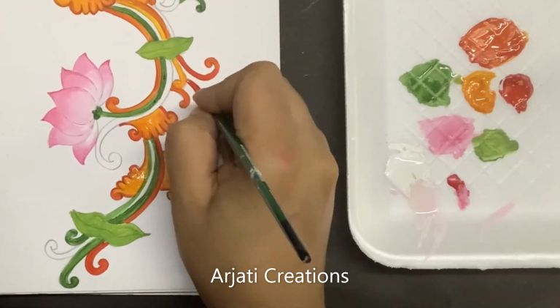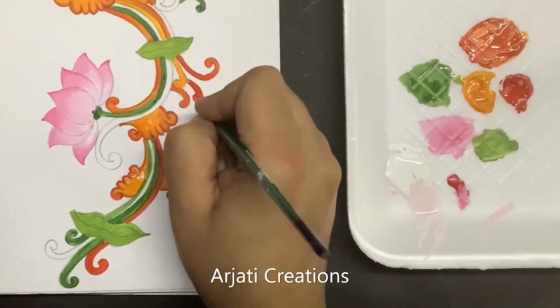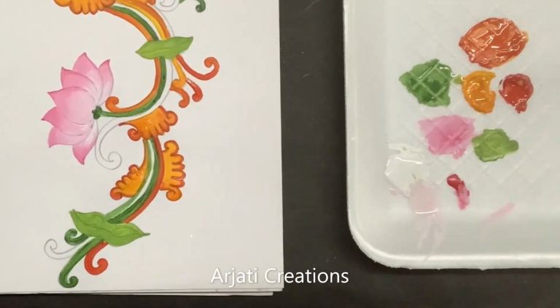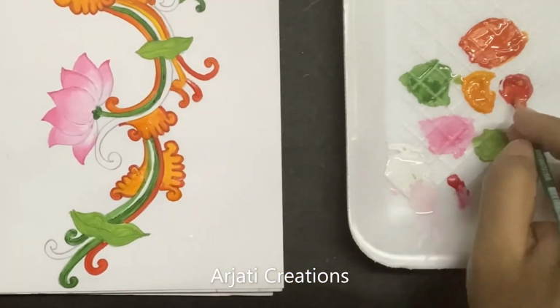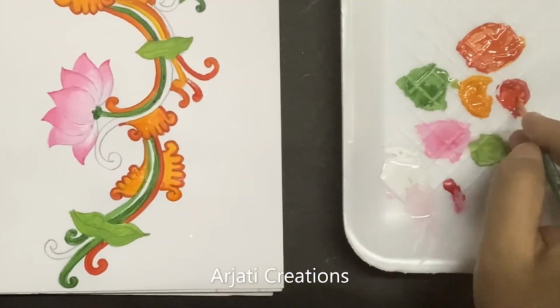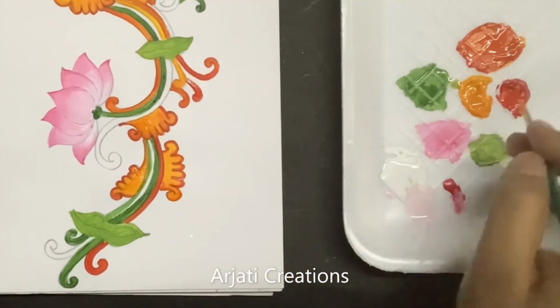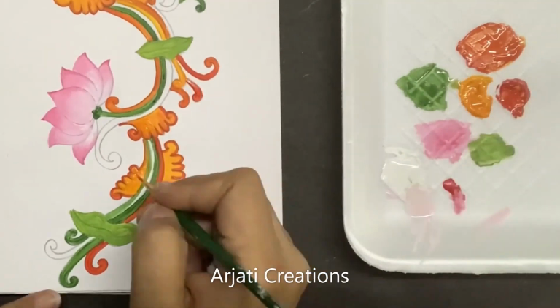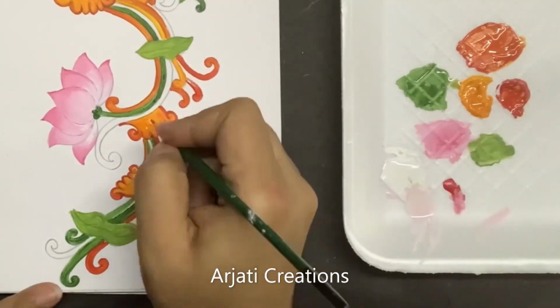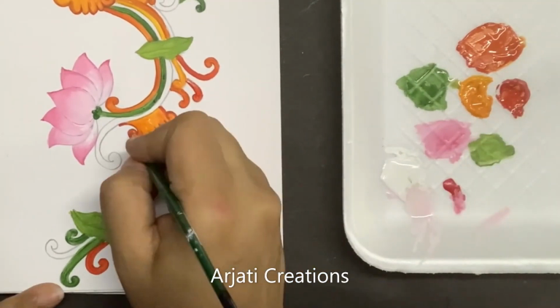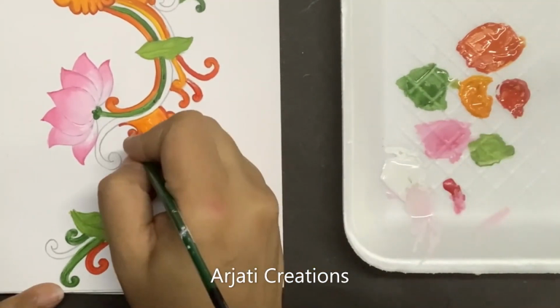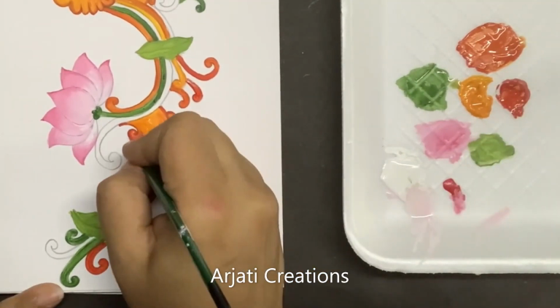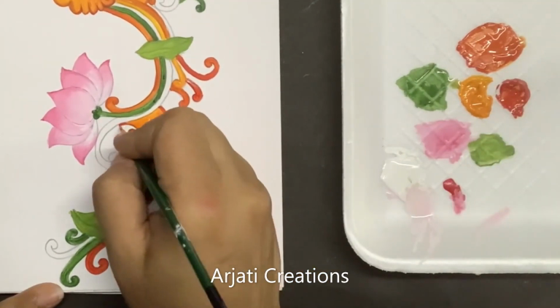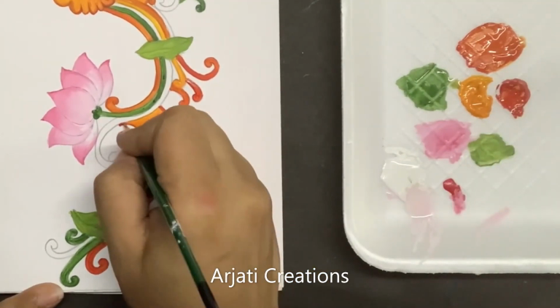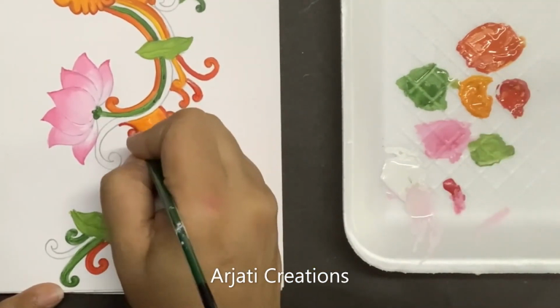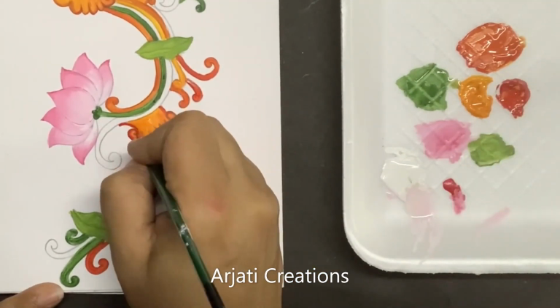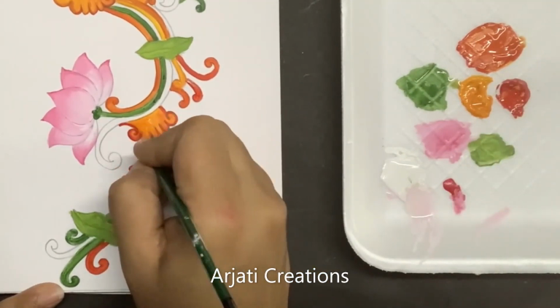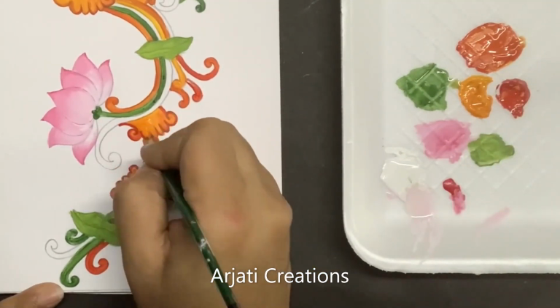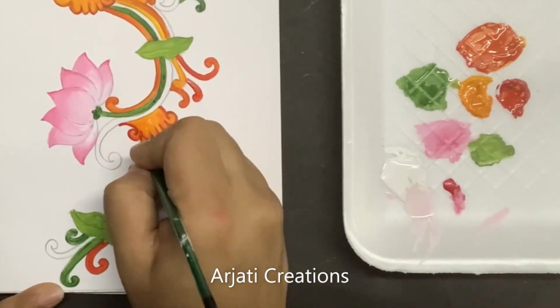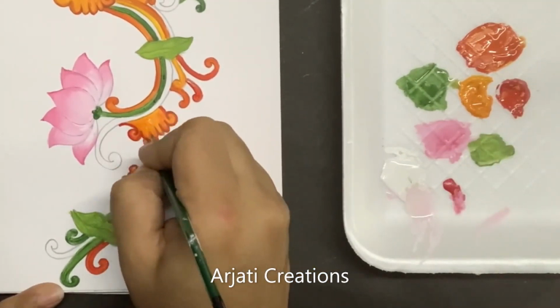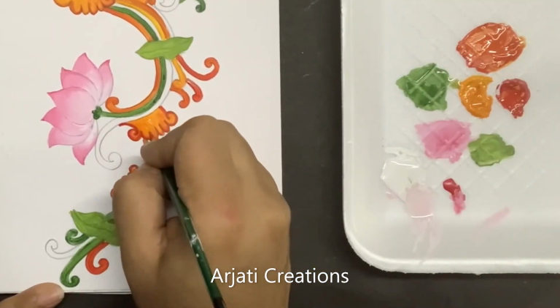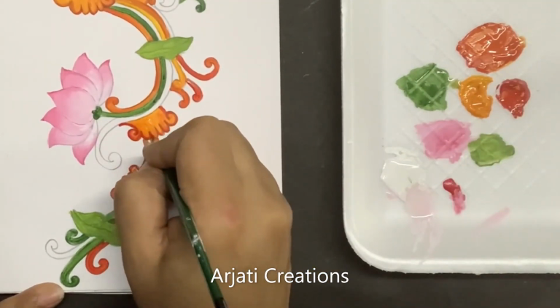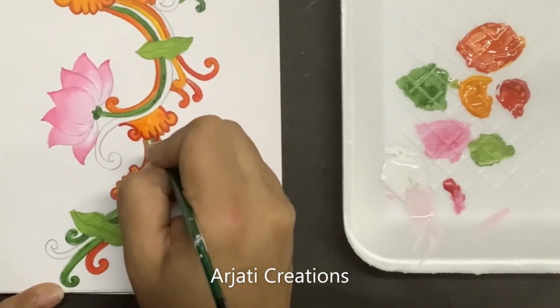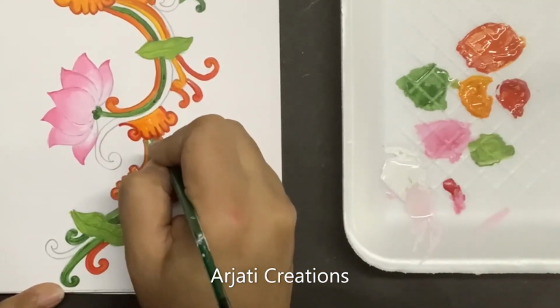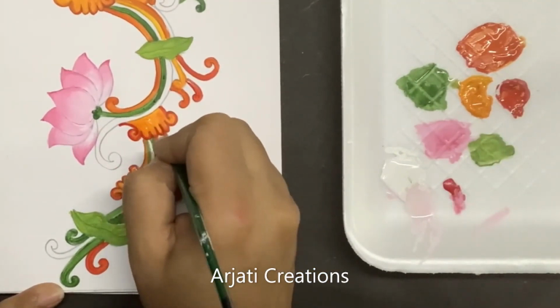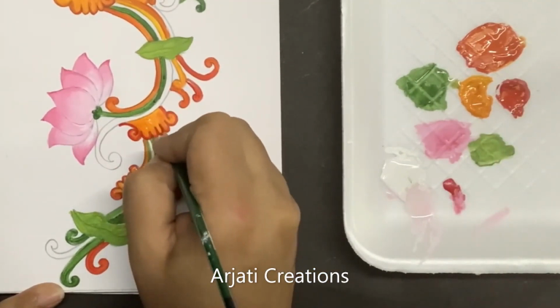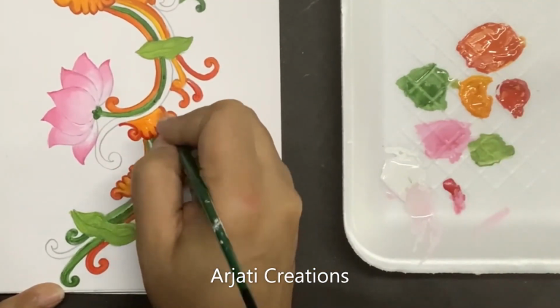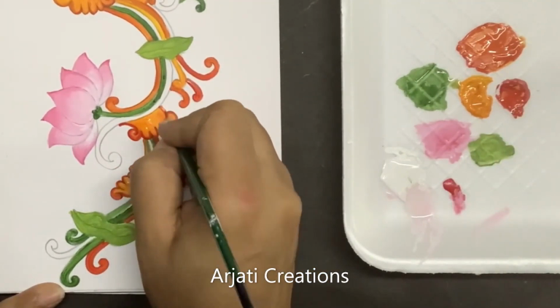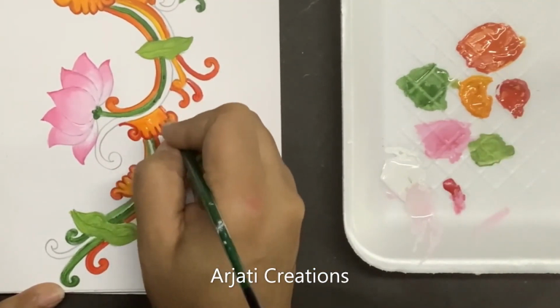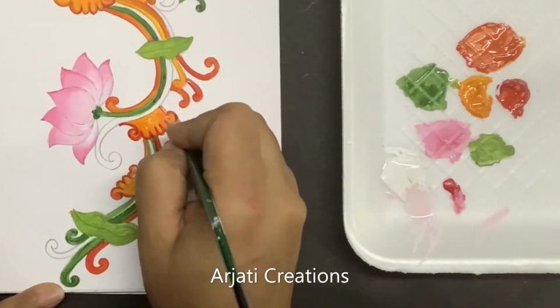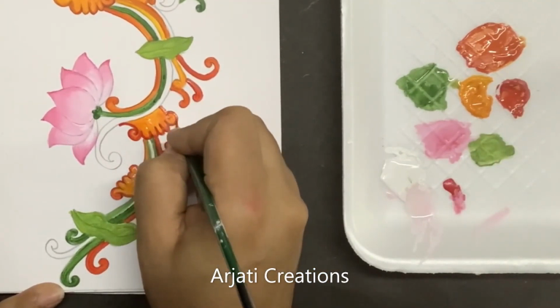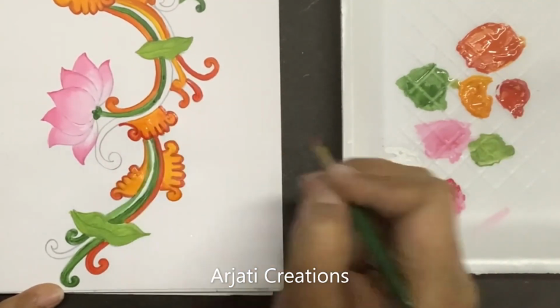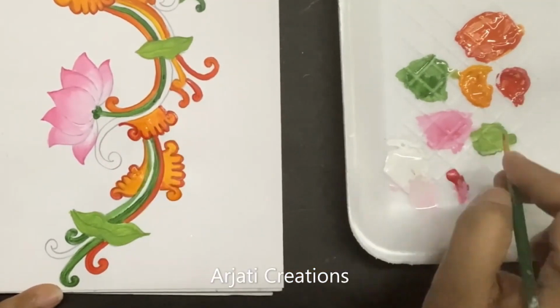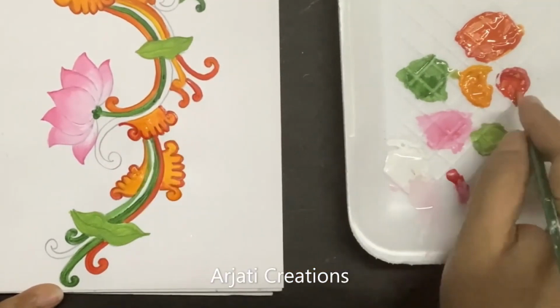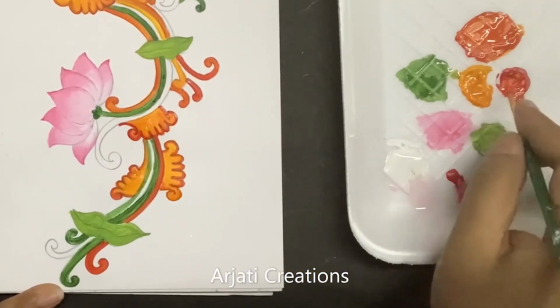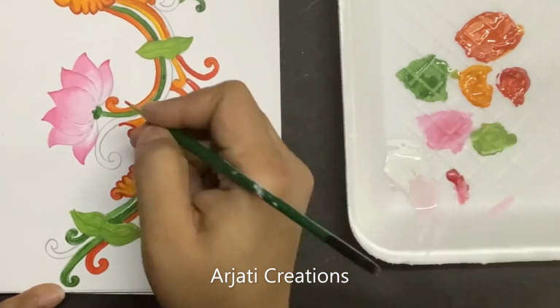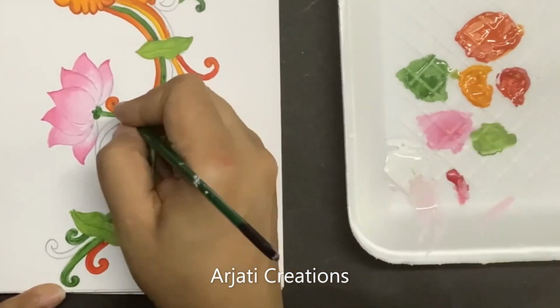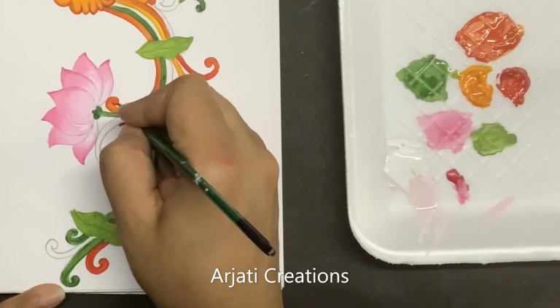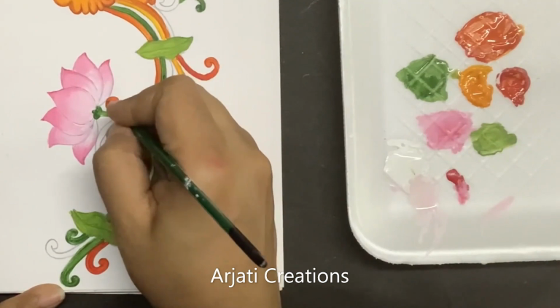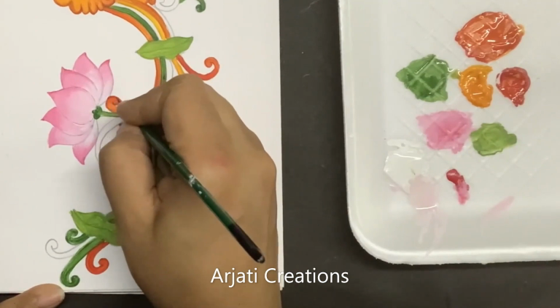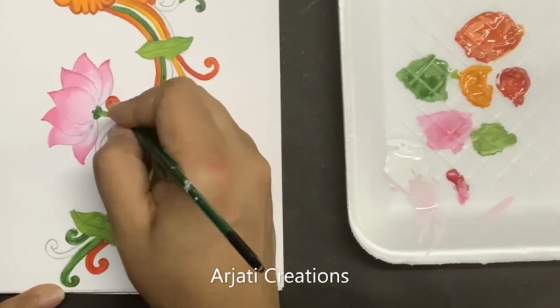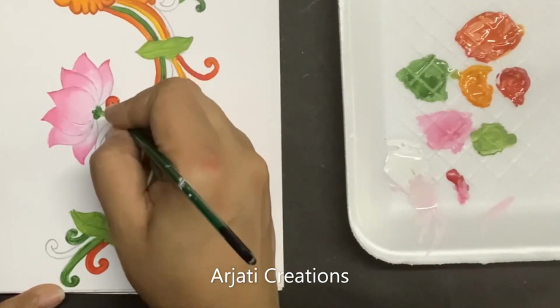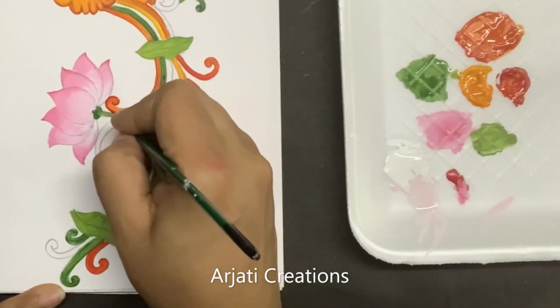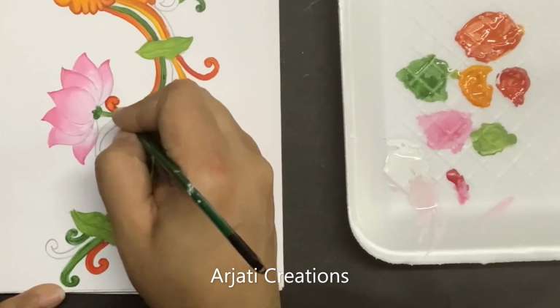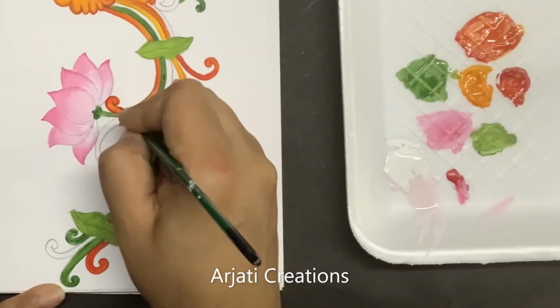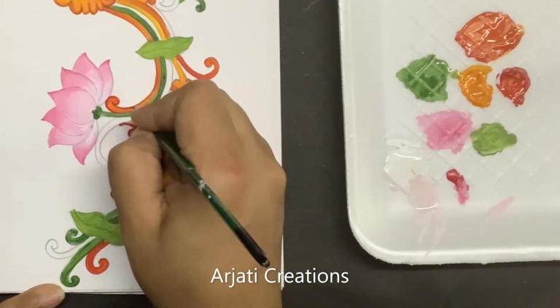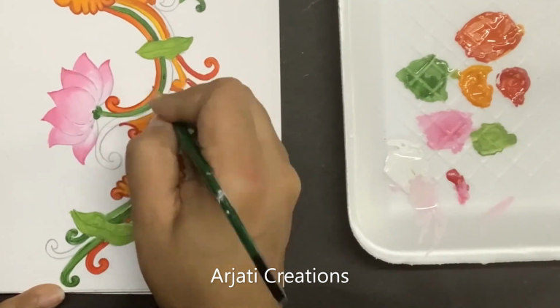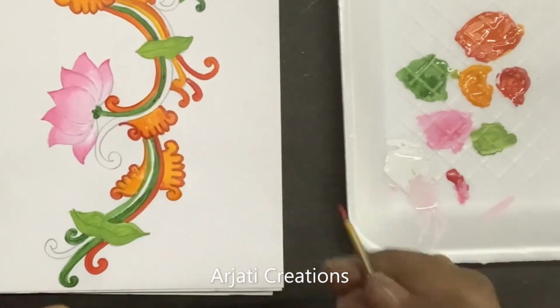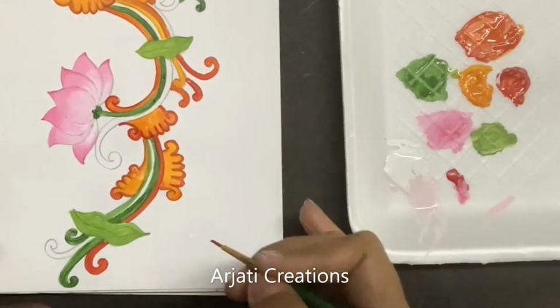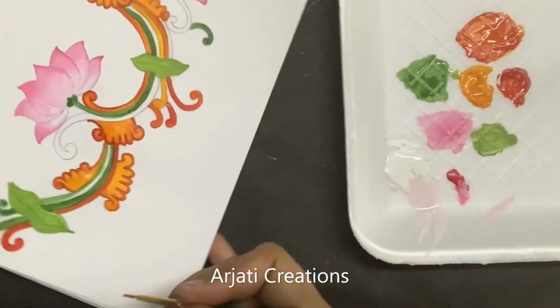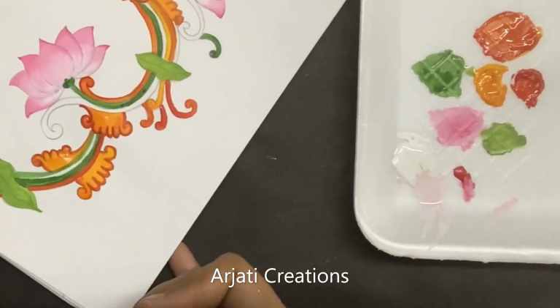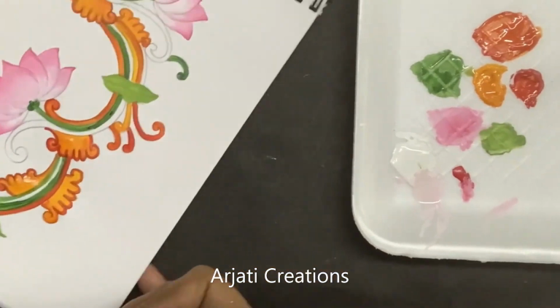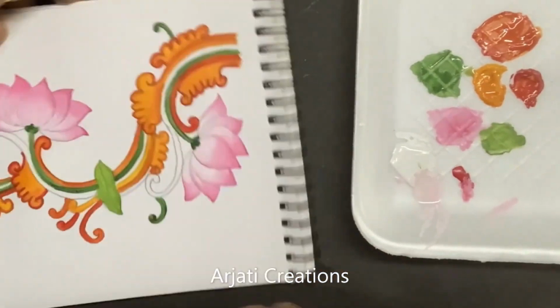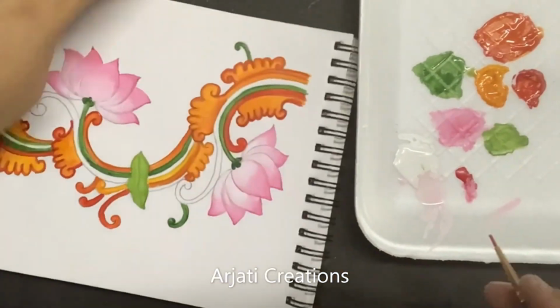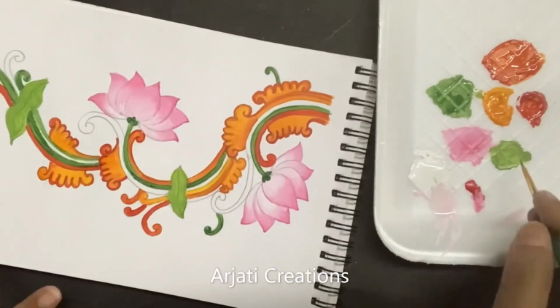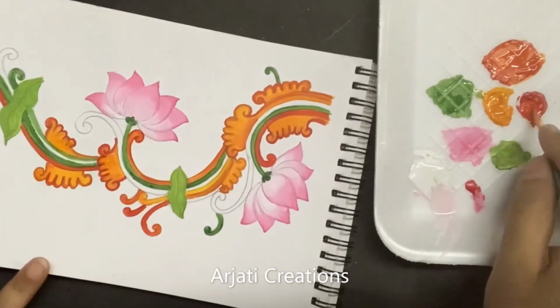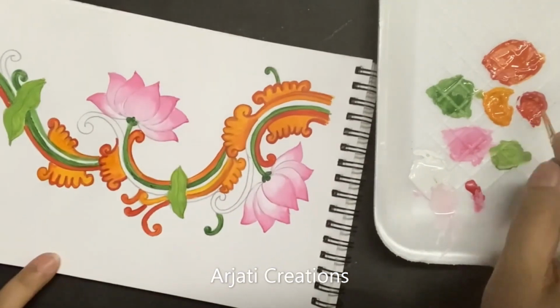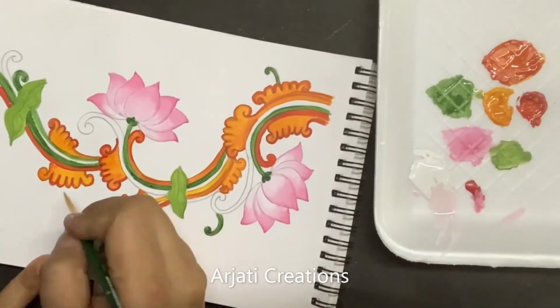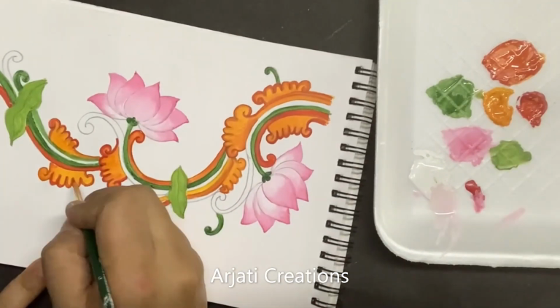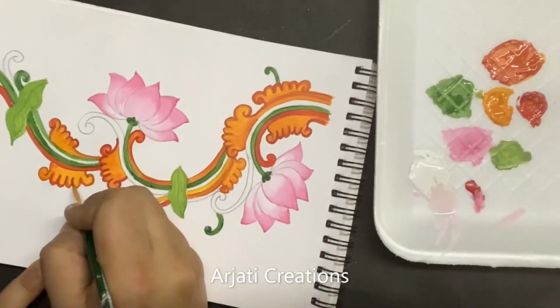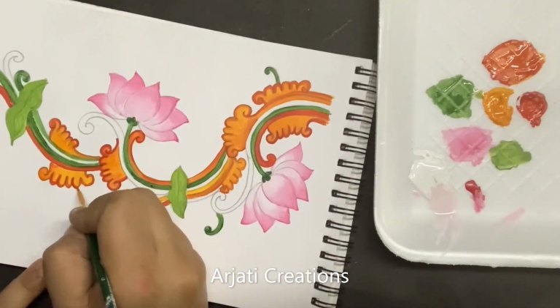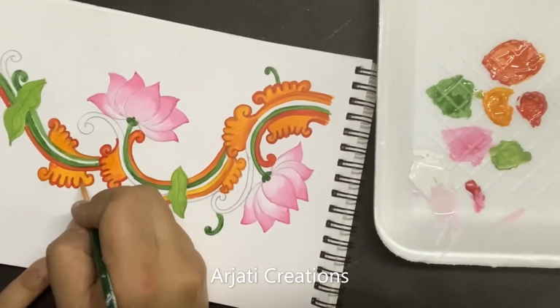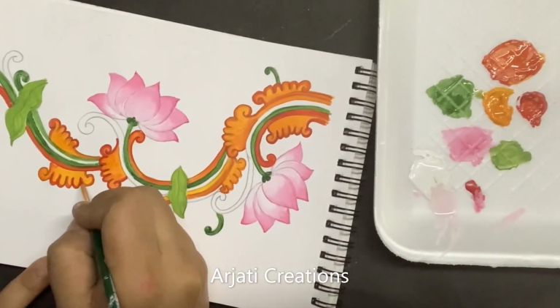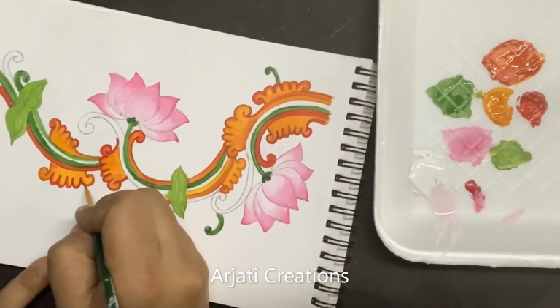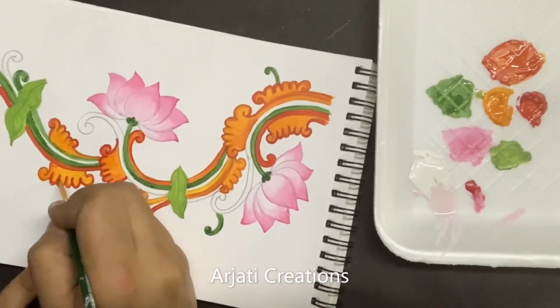If you feel somewhere that the outline is not perfectly done, in those places you can redo the outline.